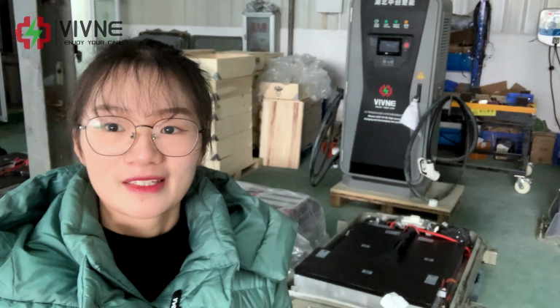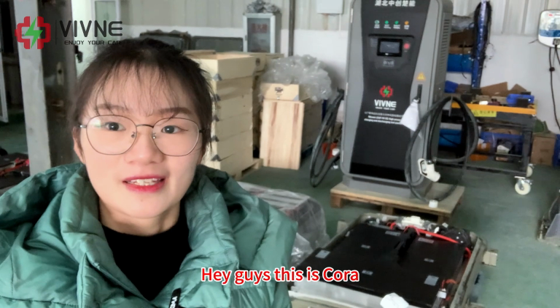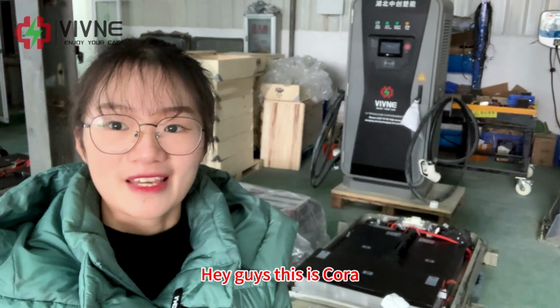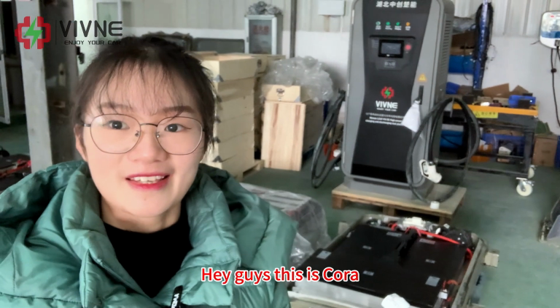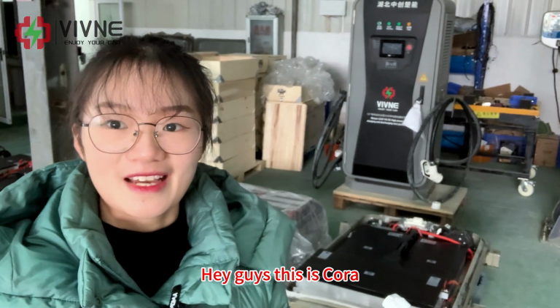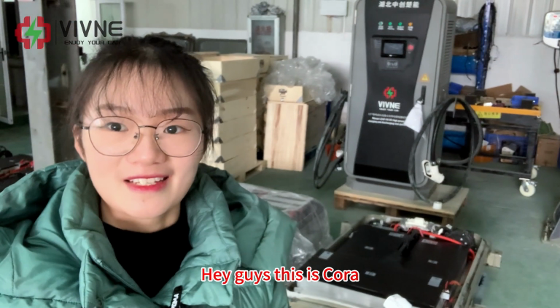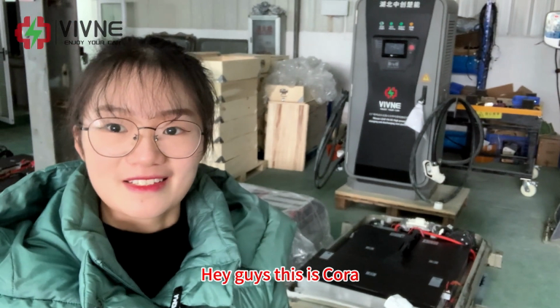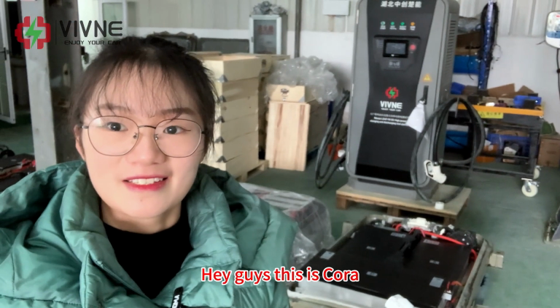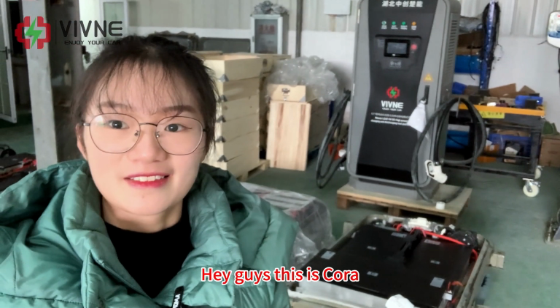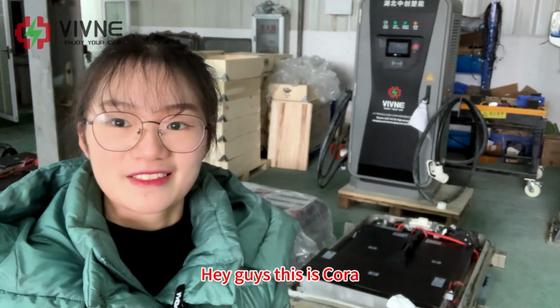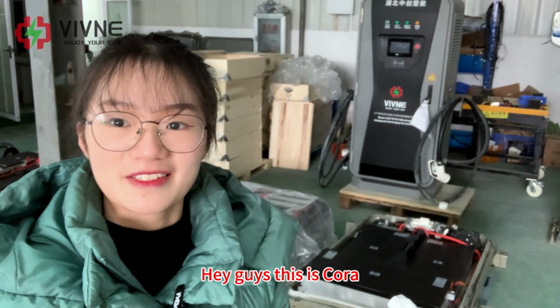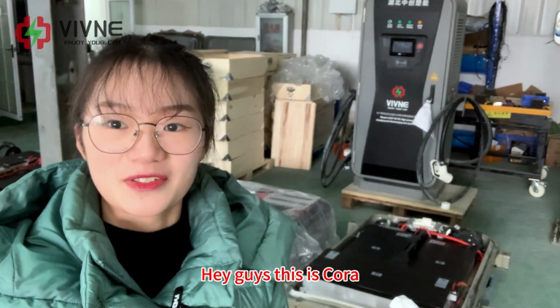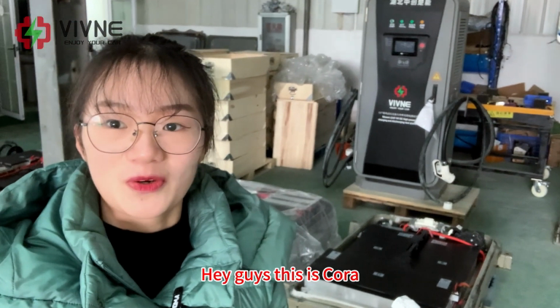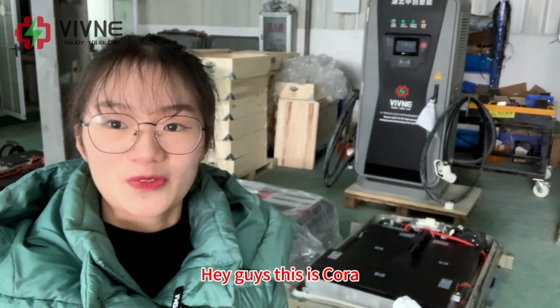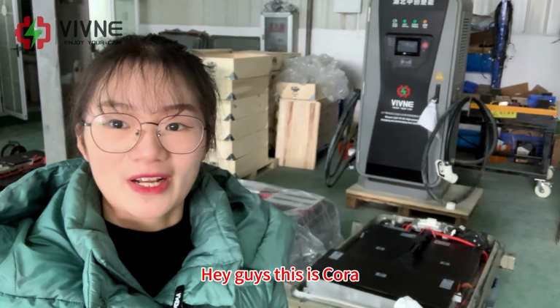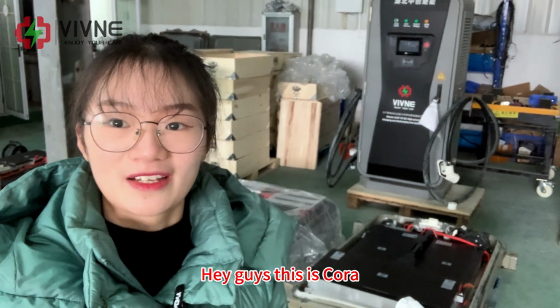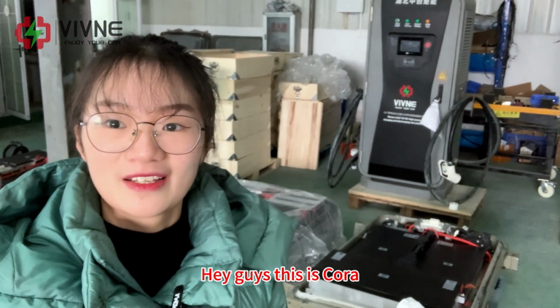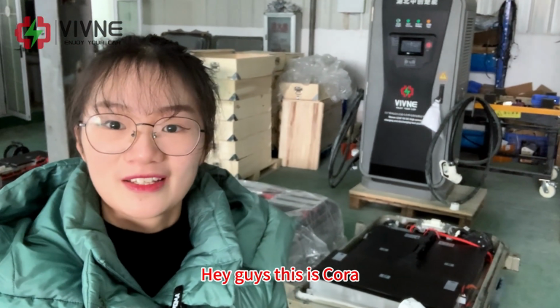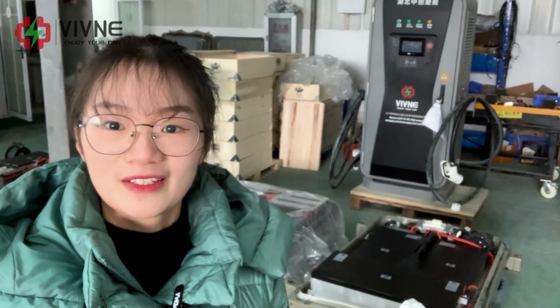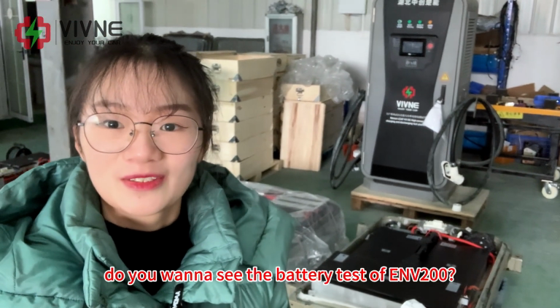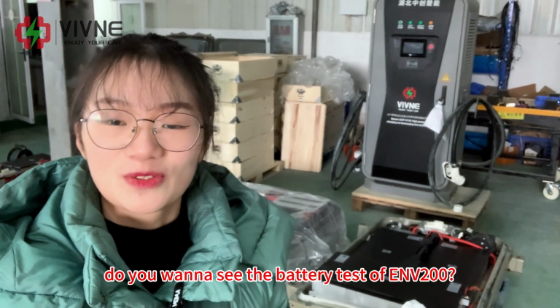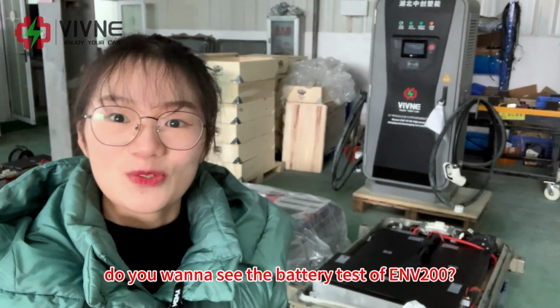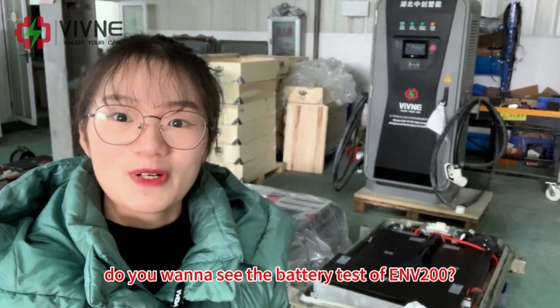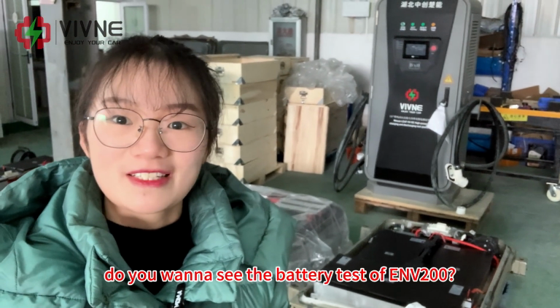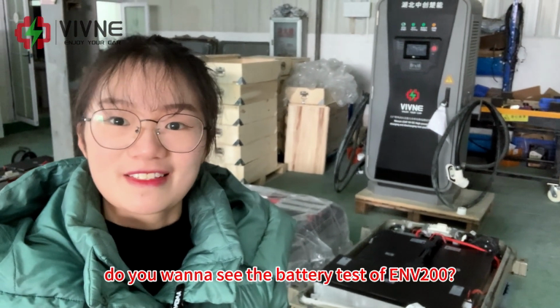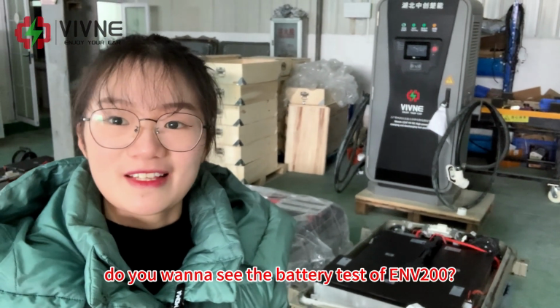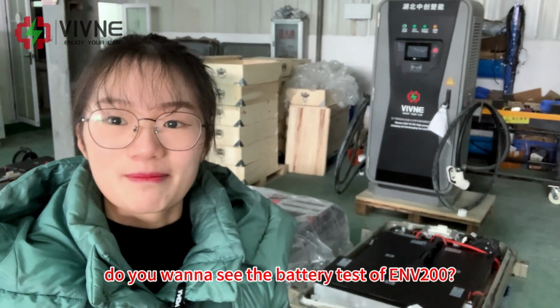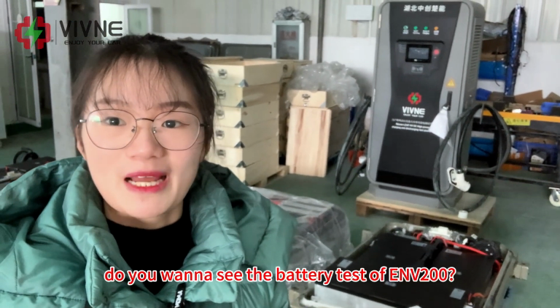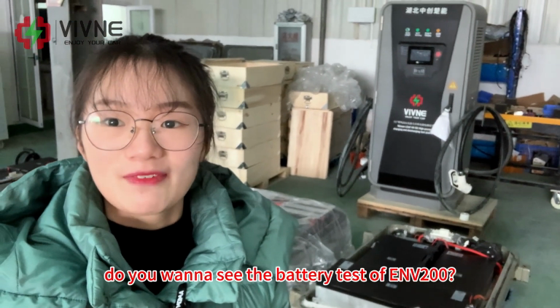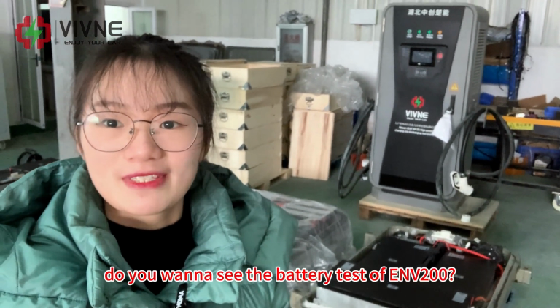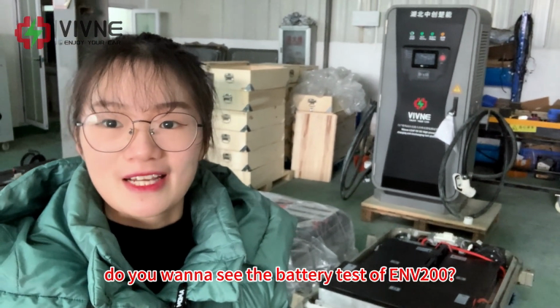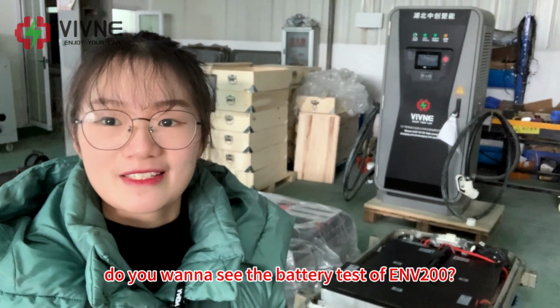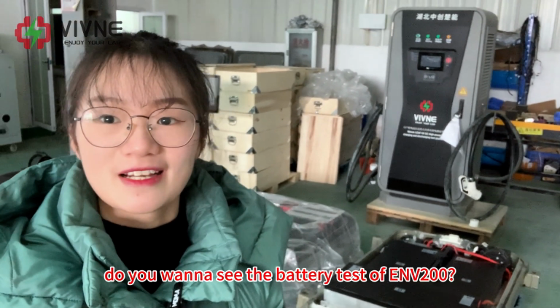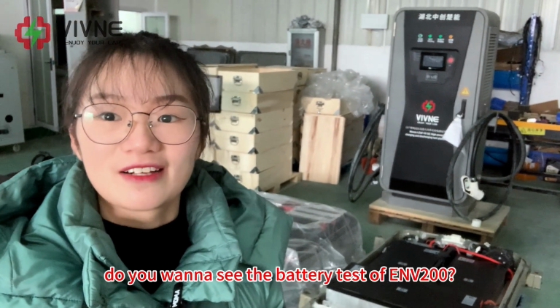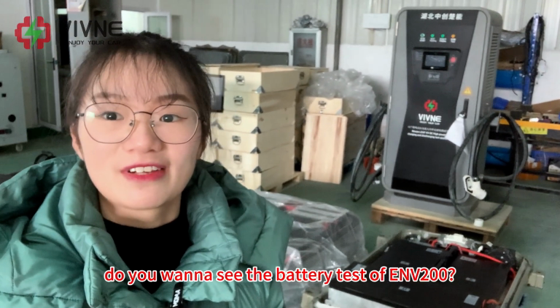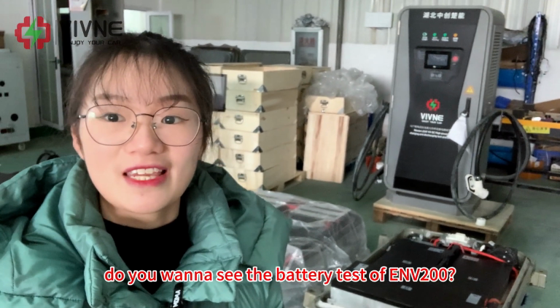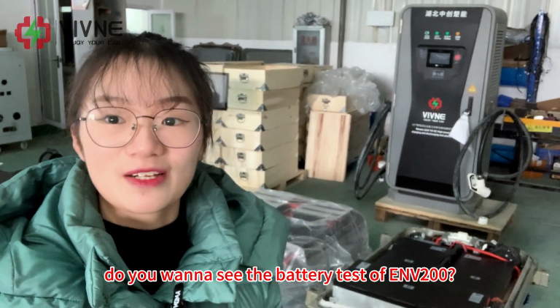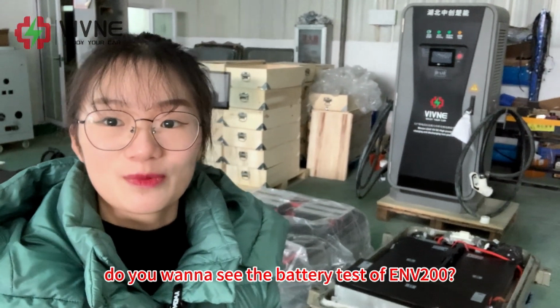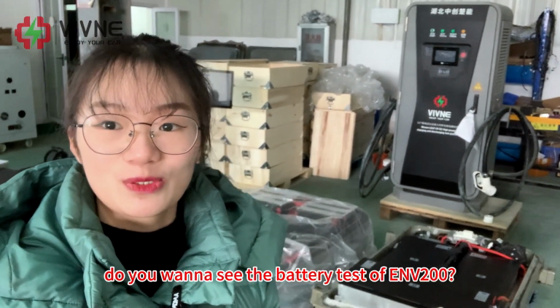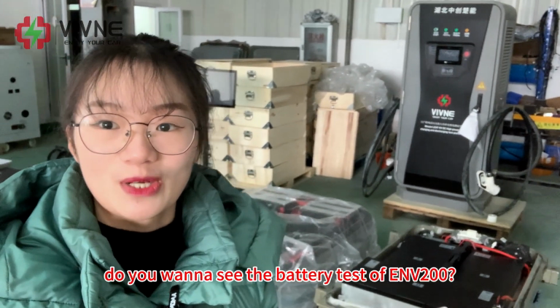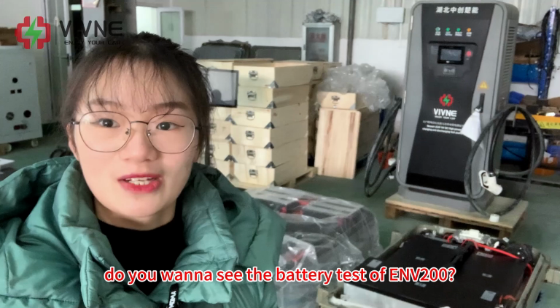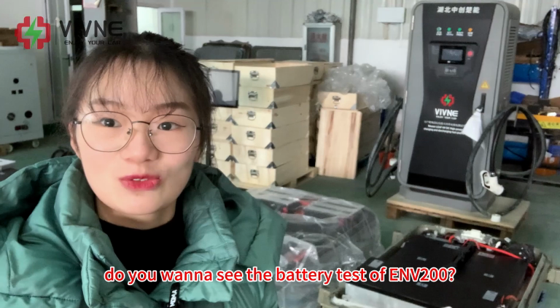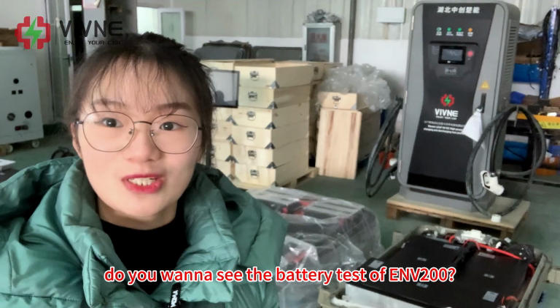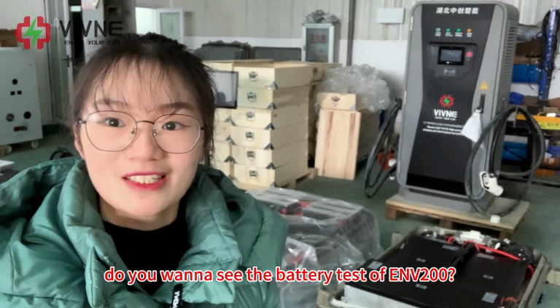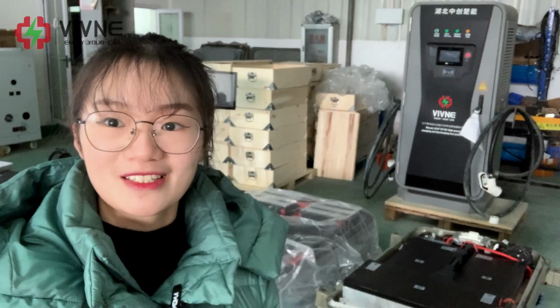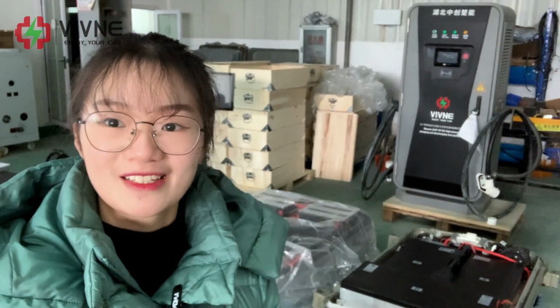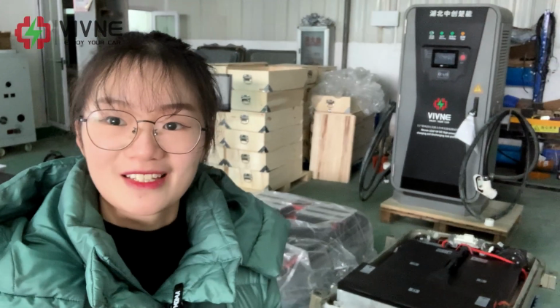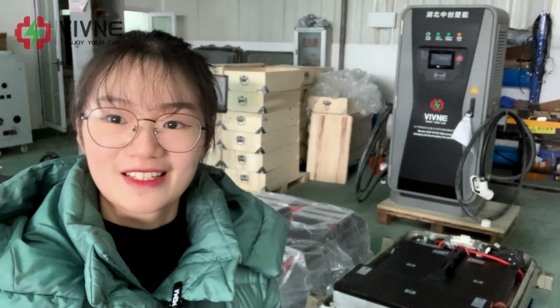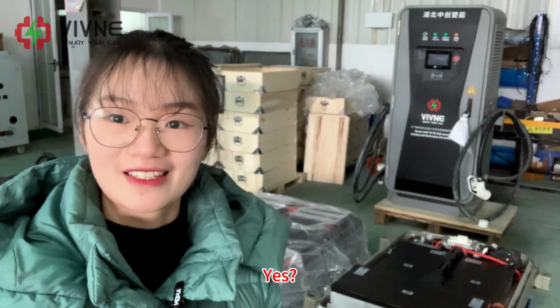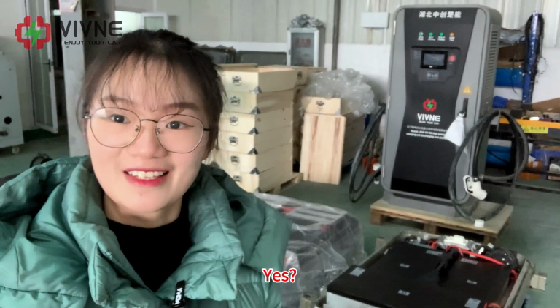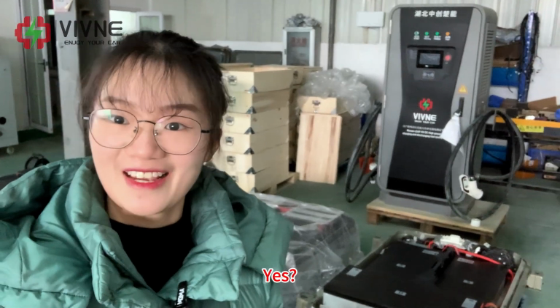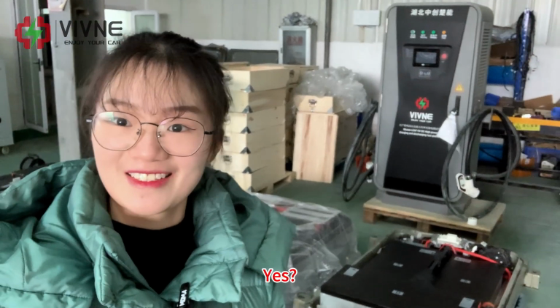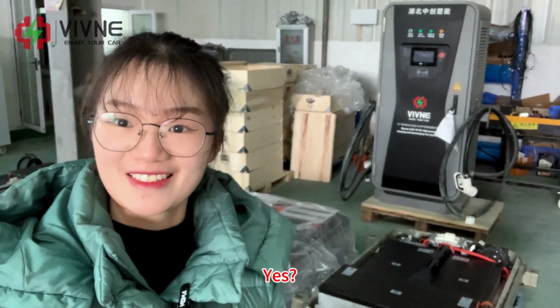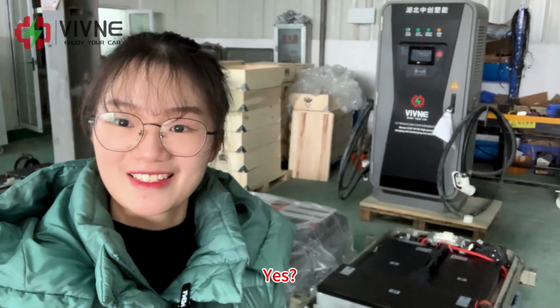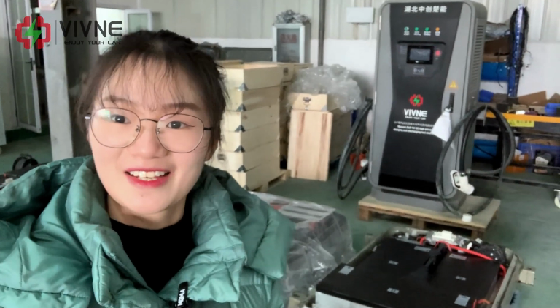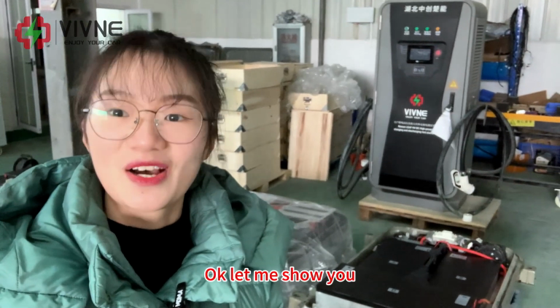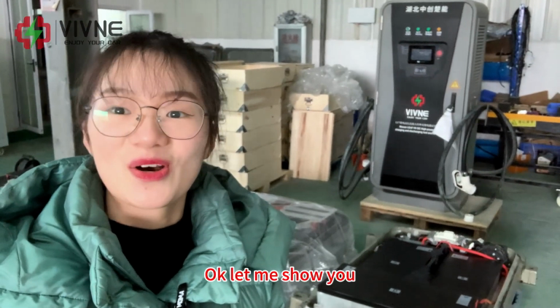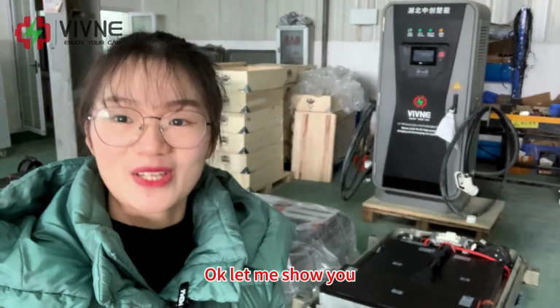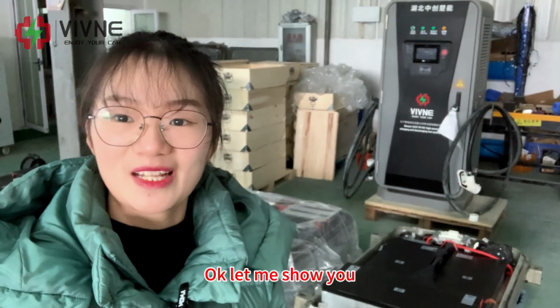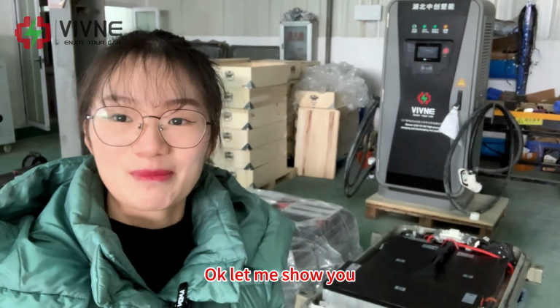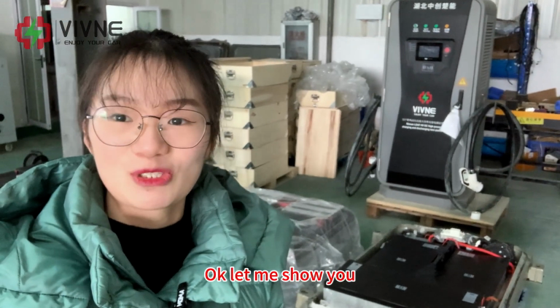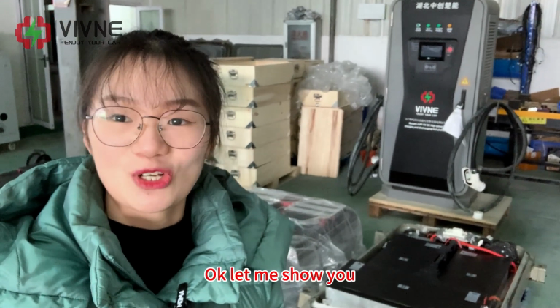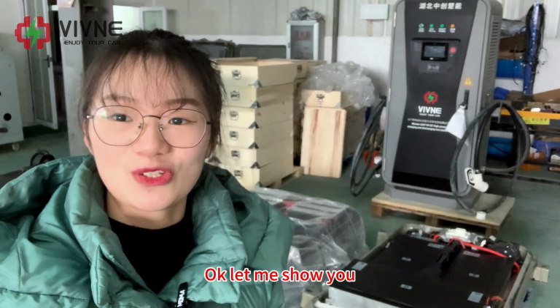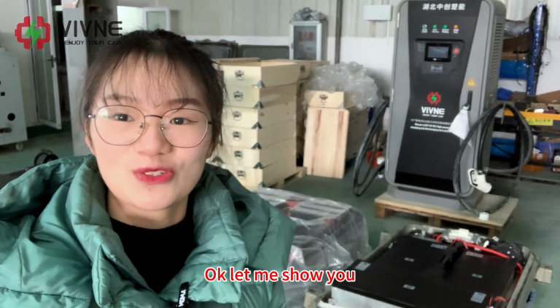Hey guys, this is Cora. Do you want to see the battery test of ENV200? Okay, let me show you.